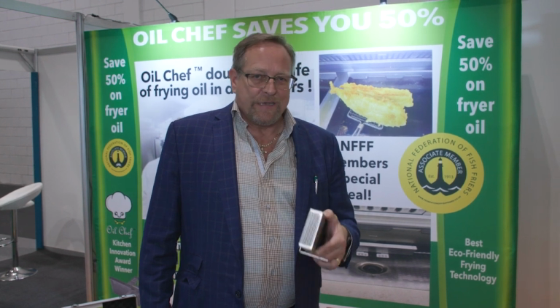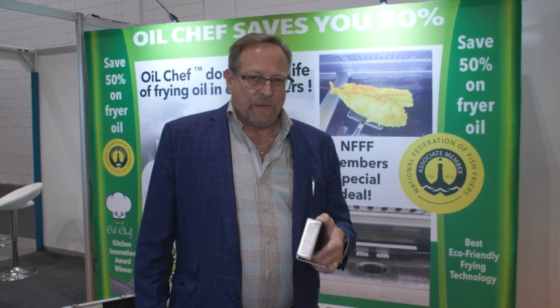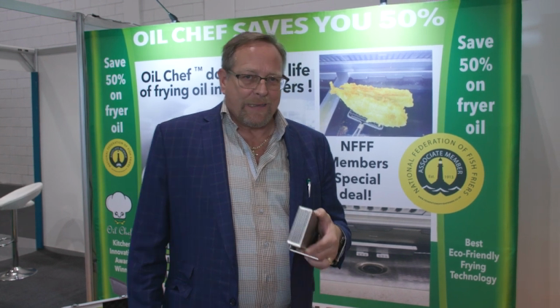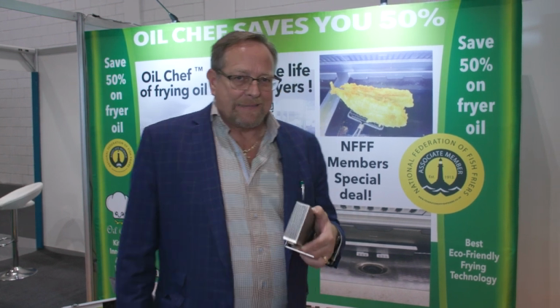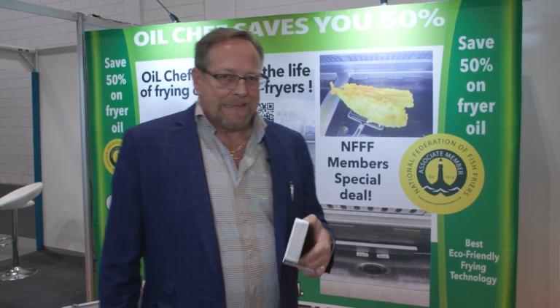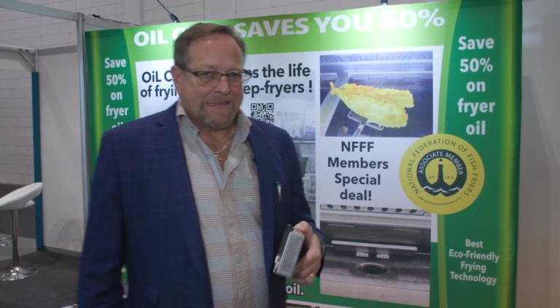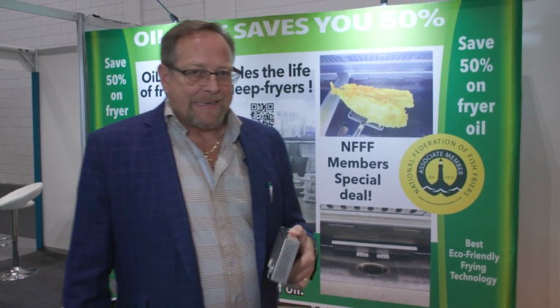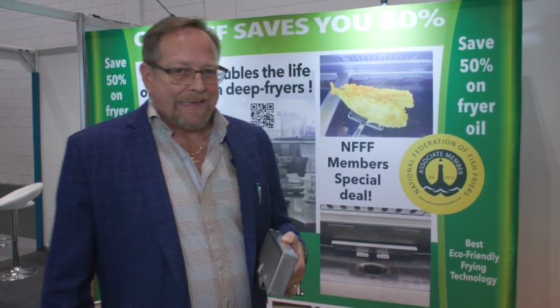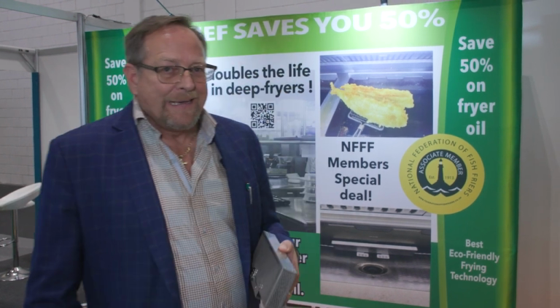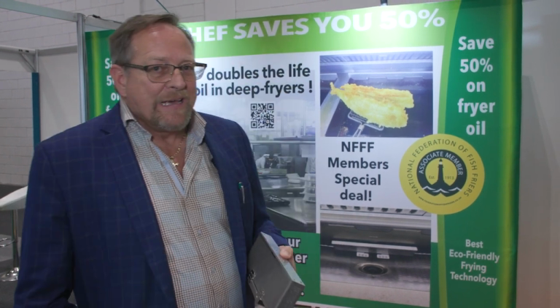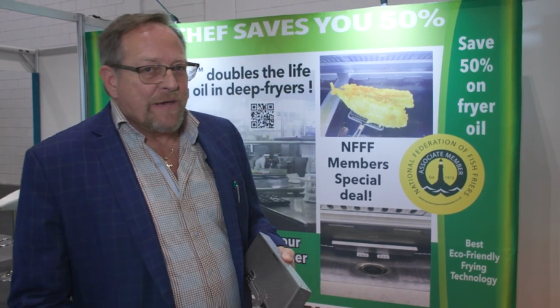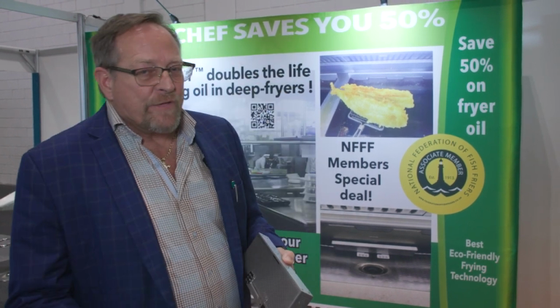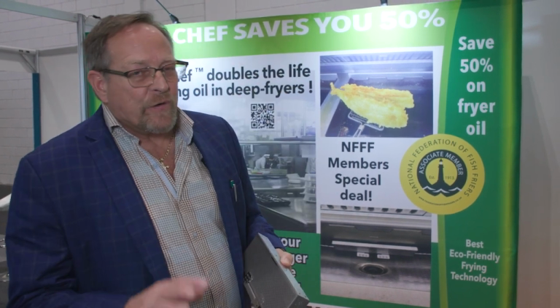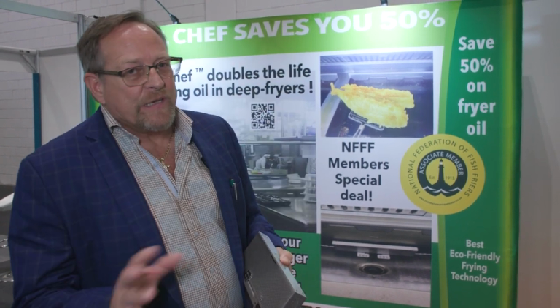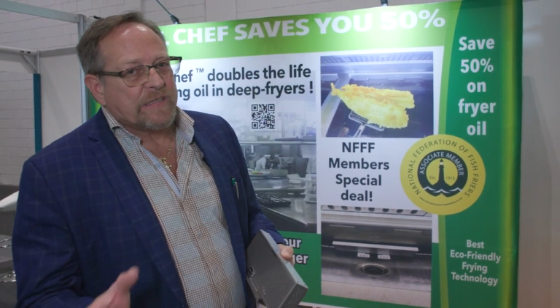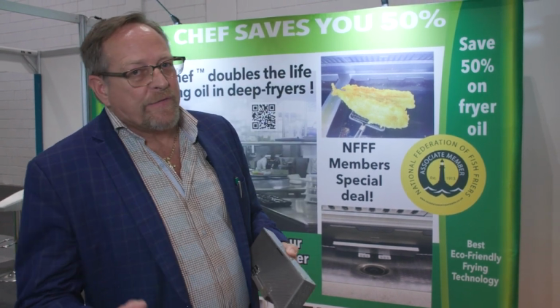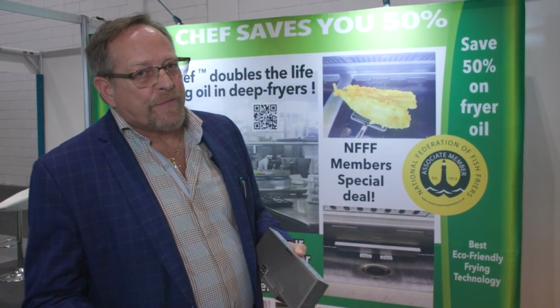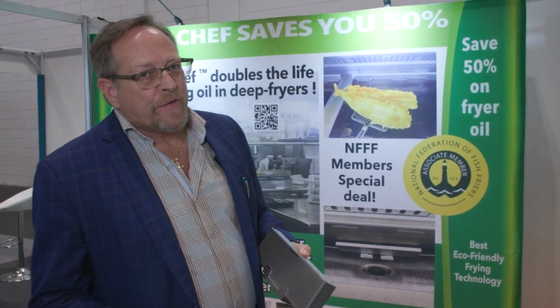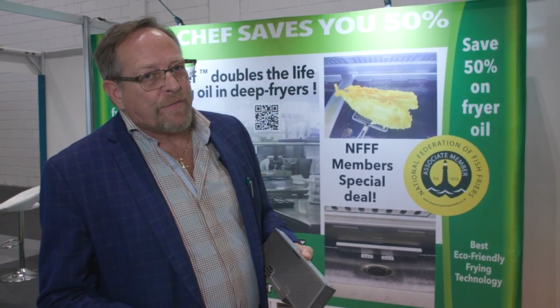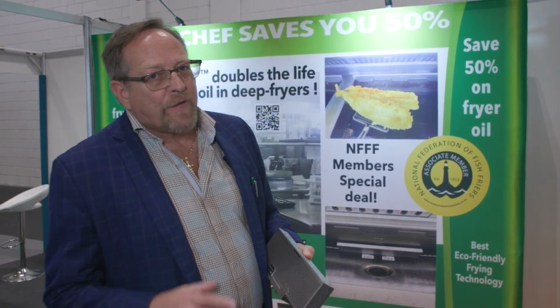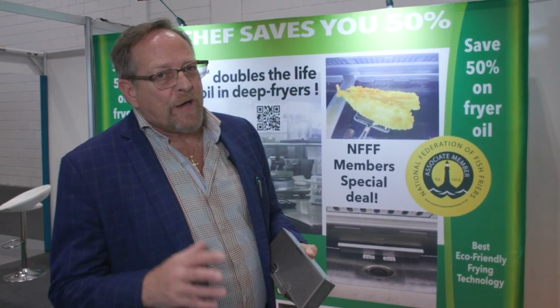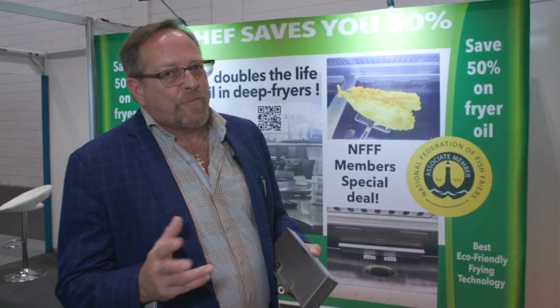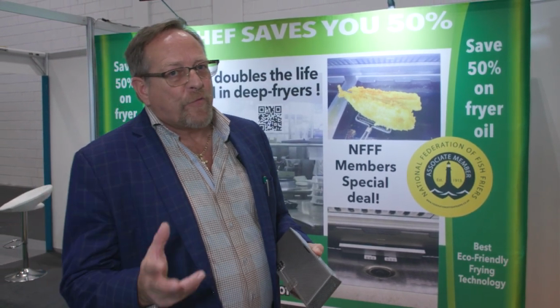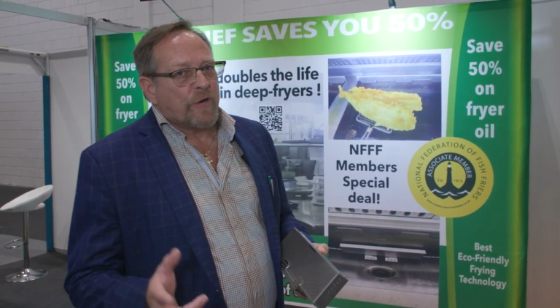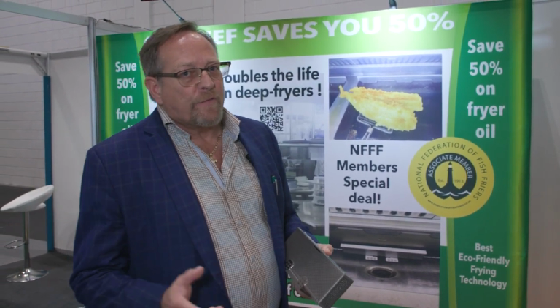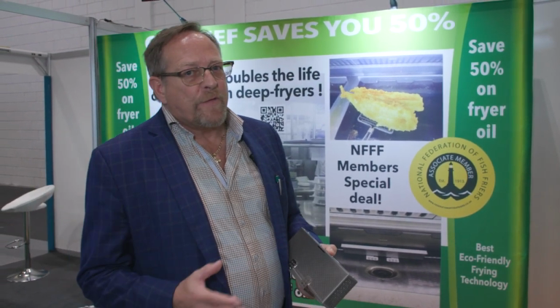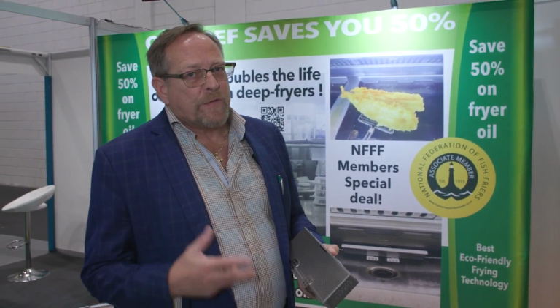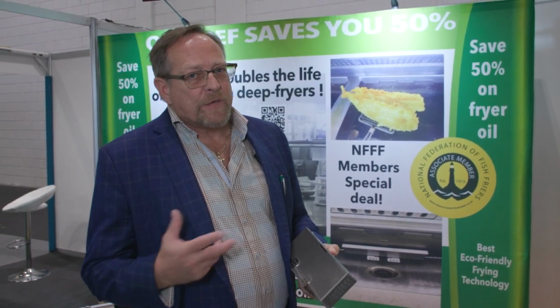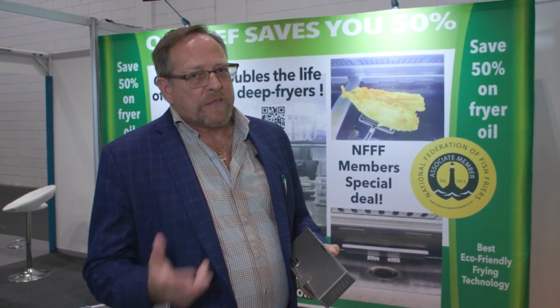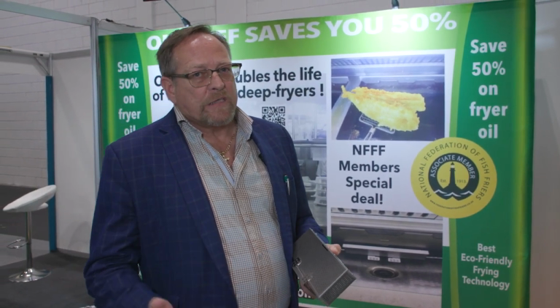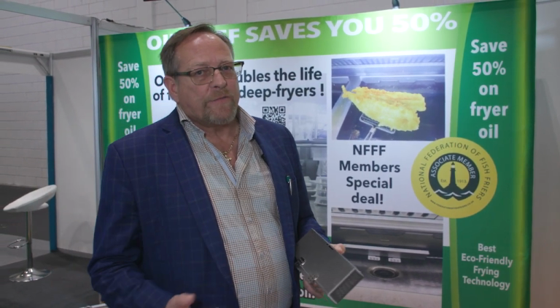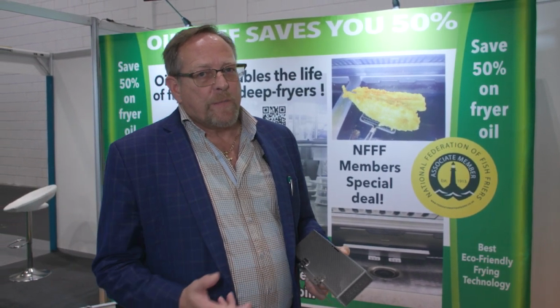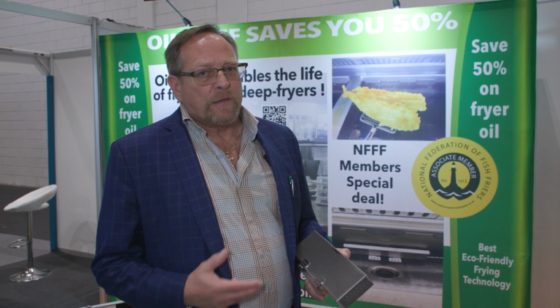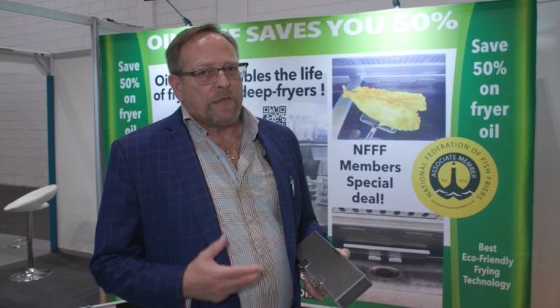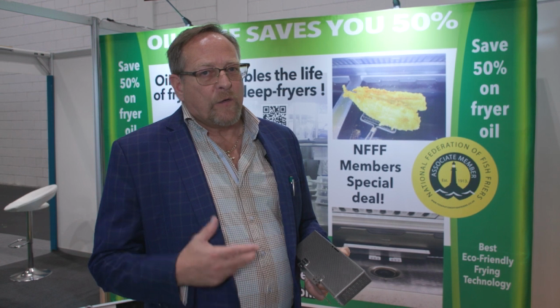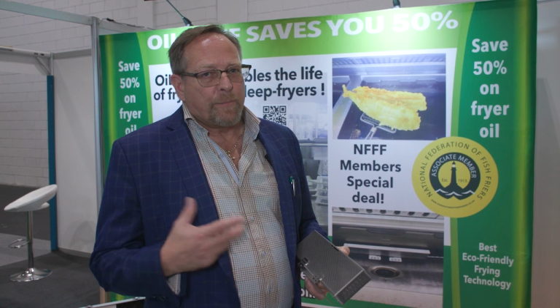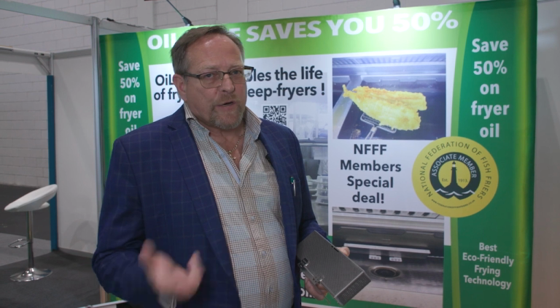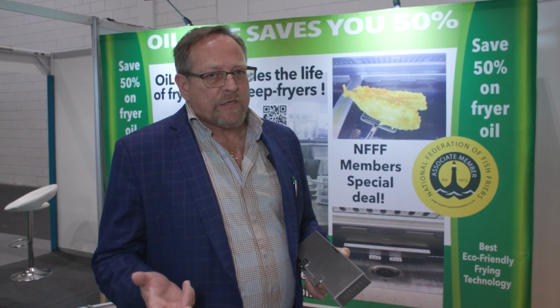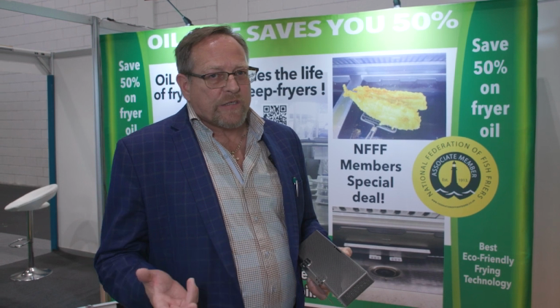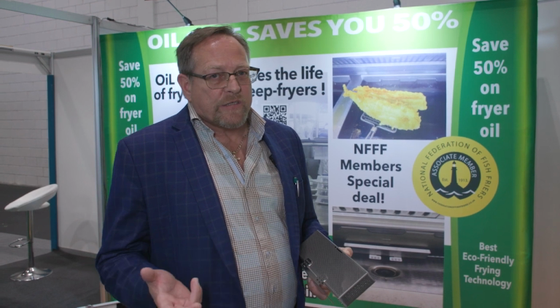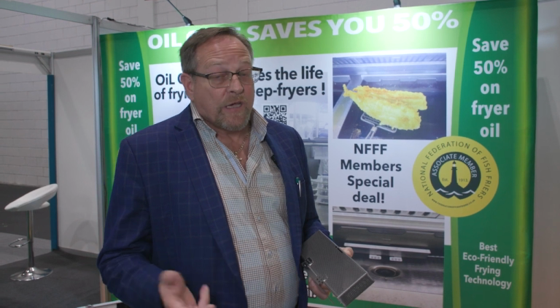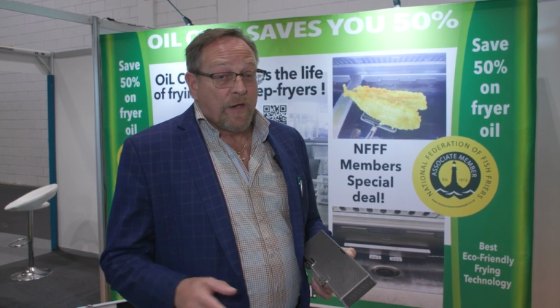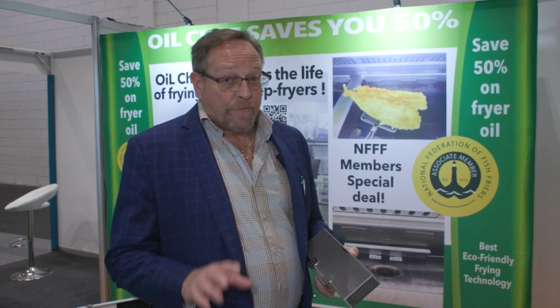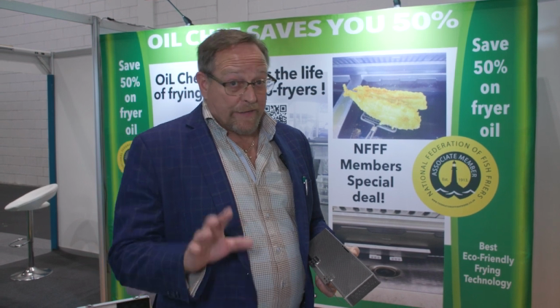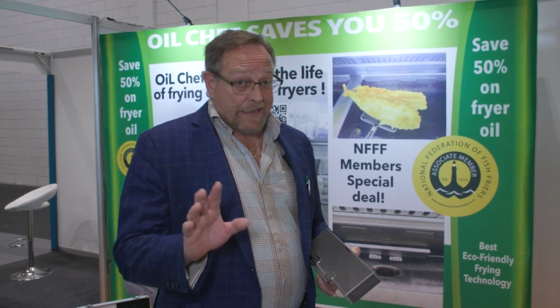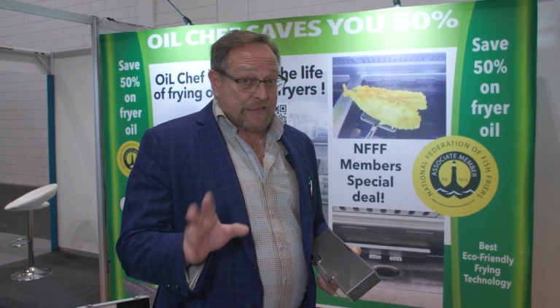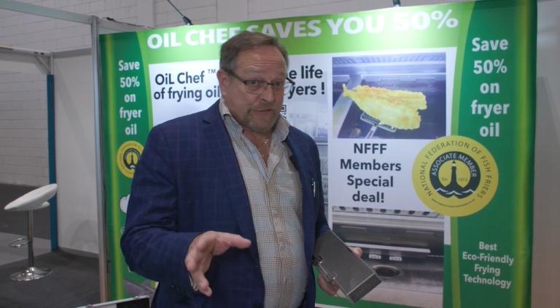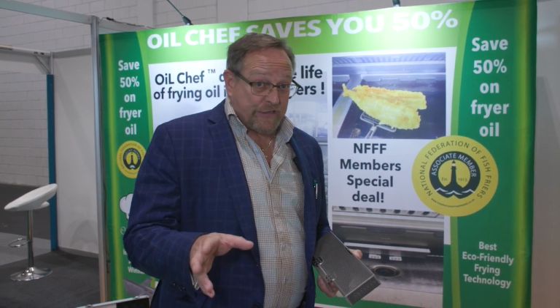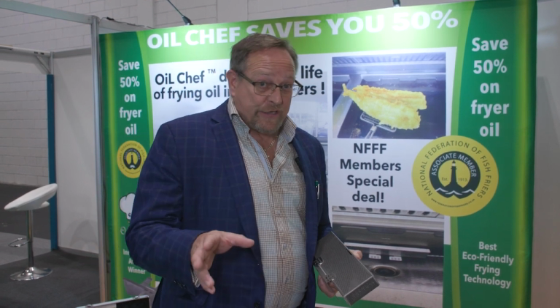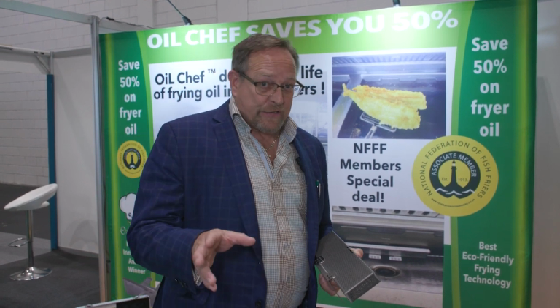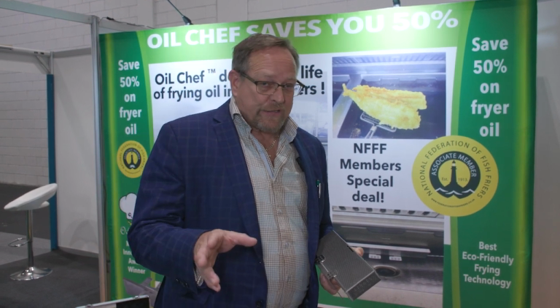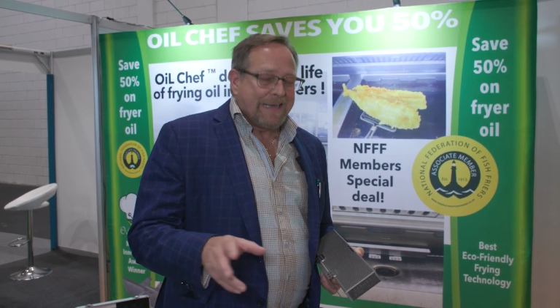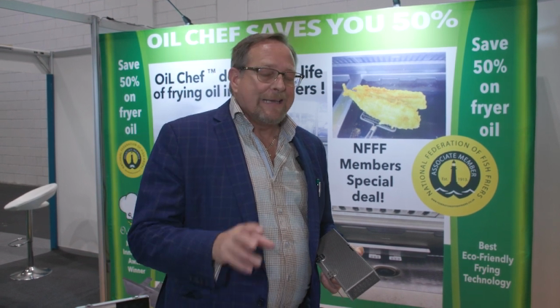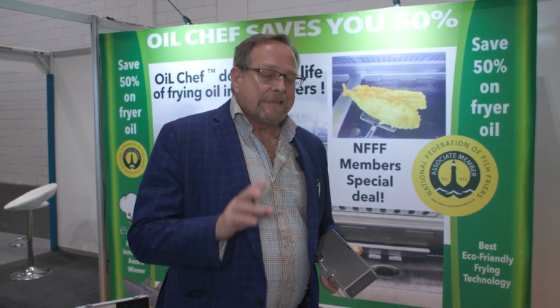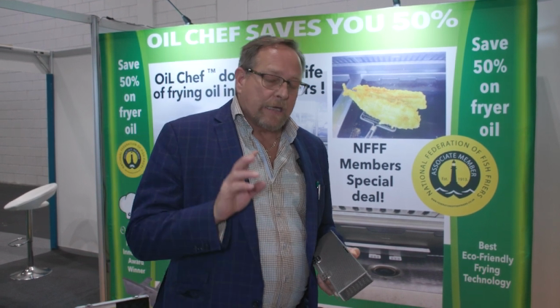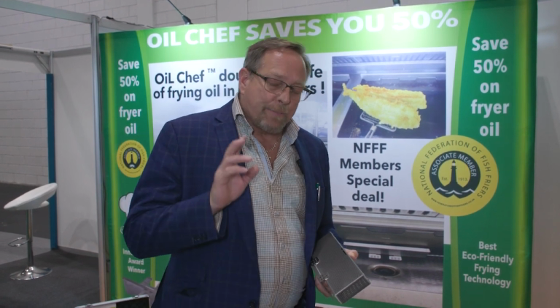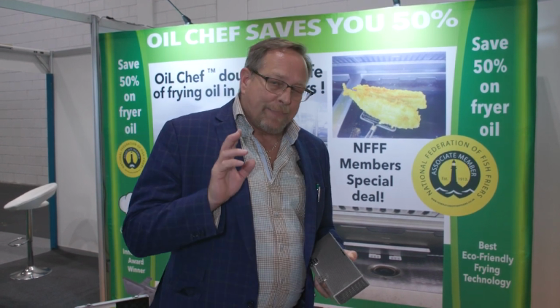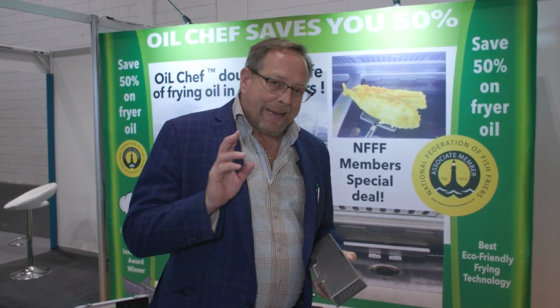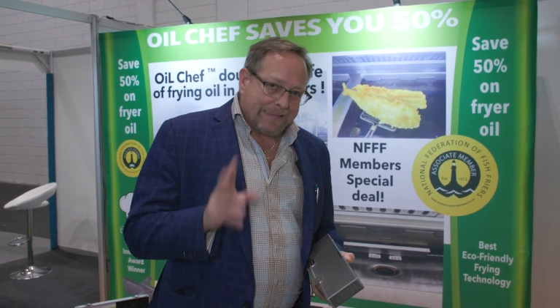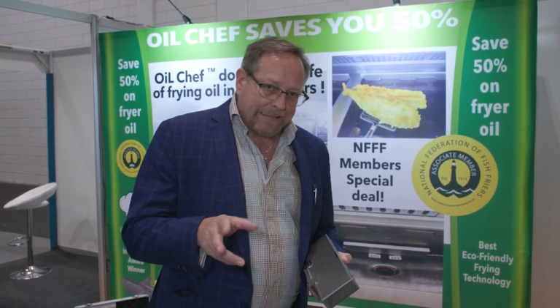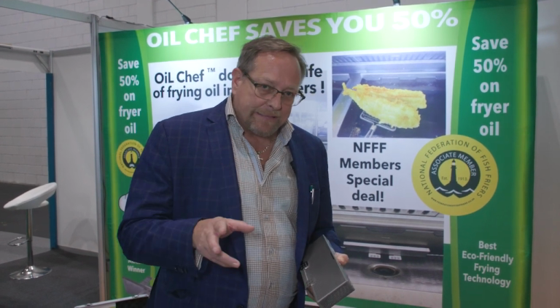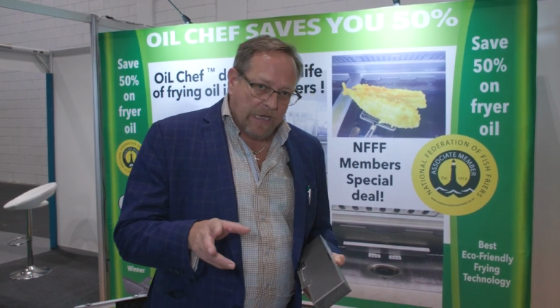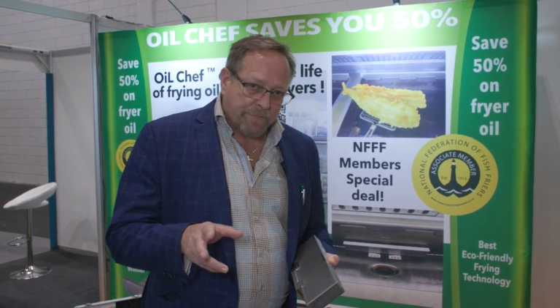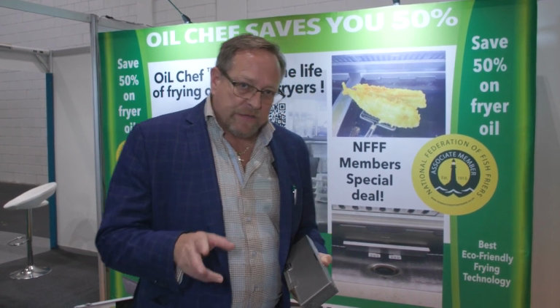And you know what, at the end of the day, if you only save 35, 40, or 50% of your monthly oil purchases for the next three years, it's not a bad day at the office.